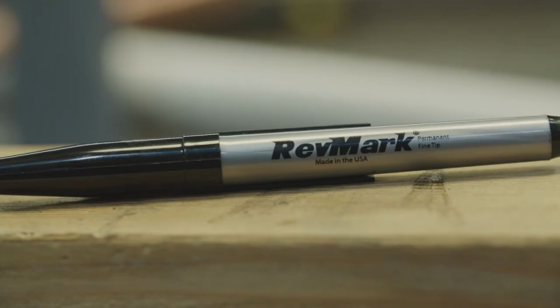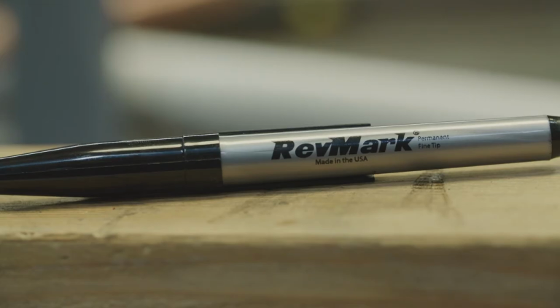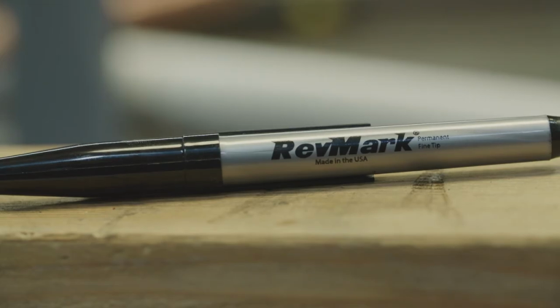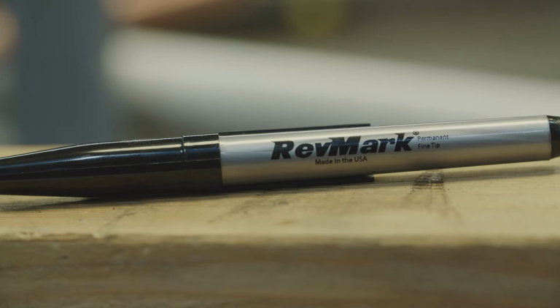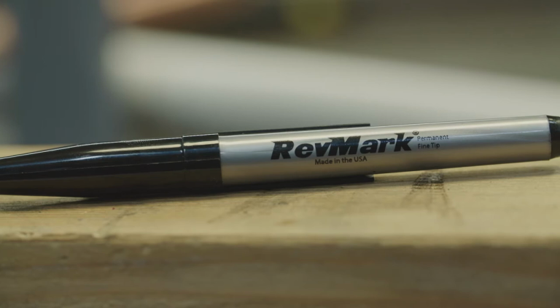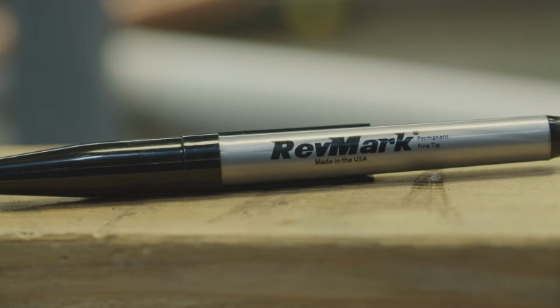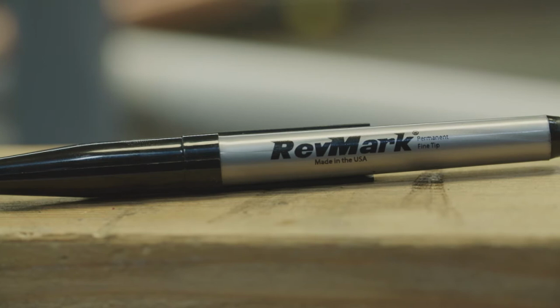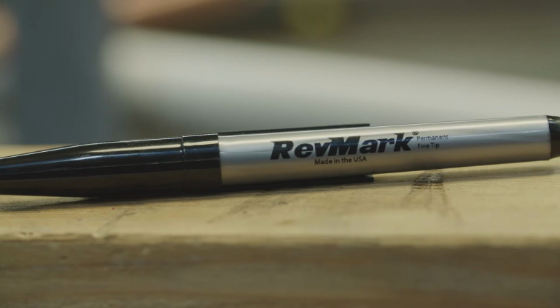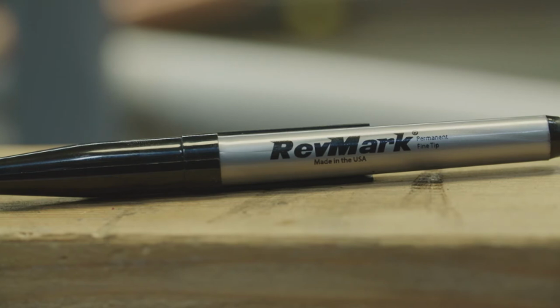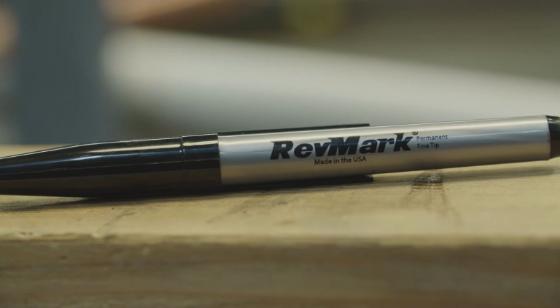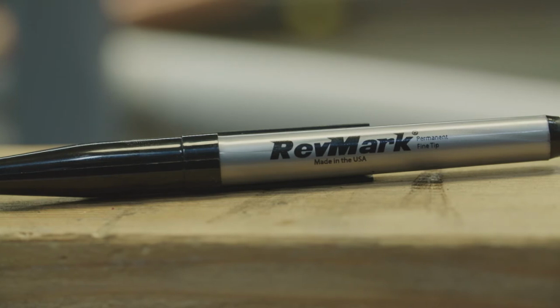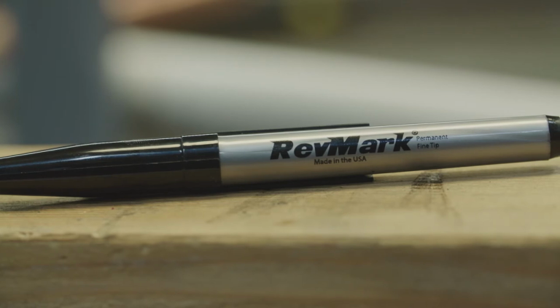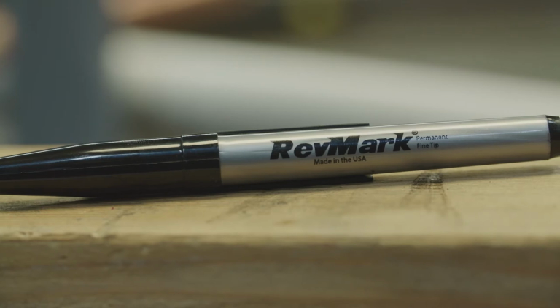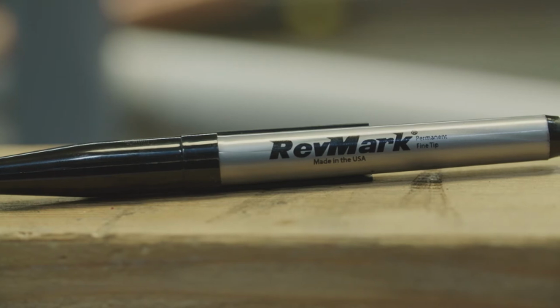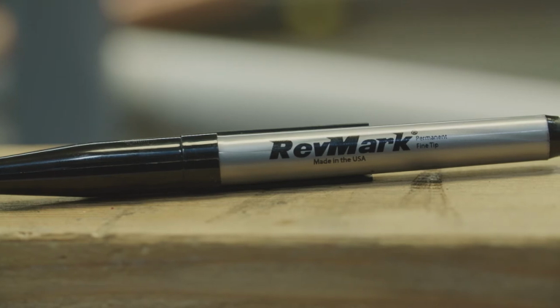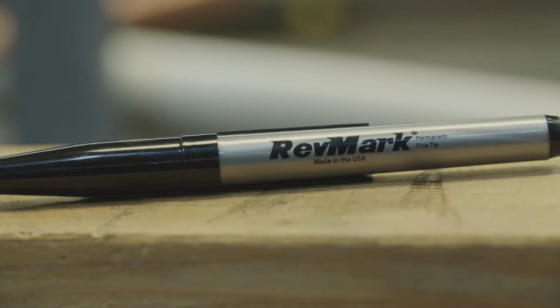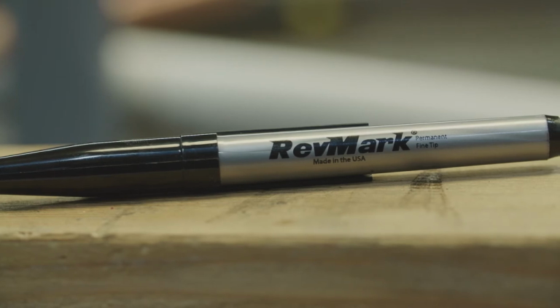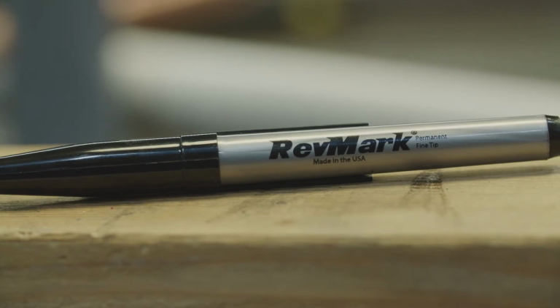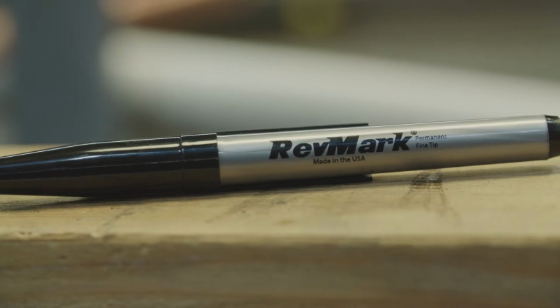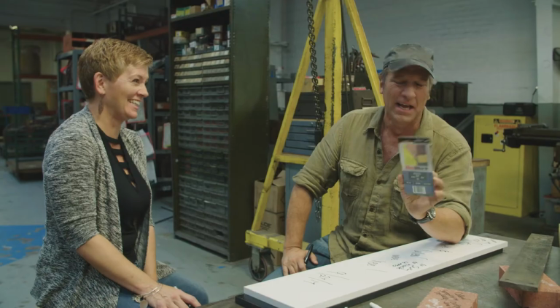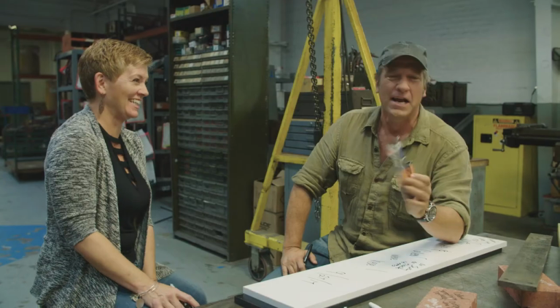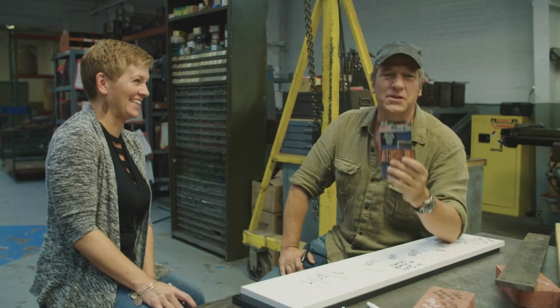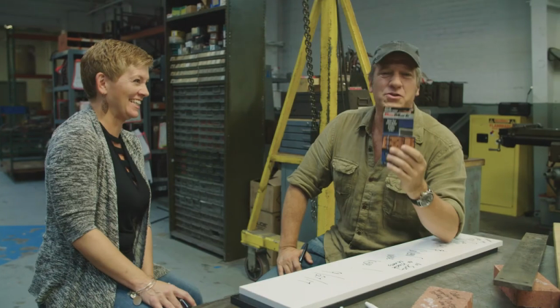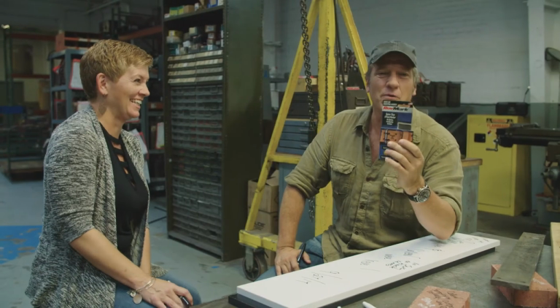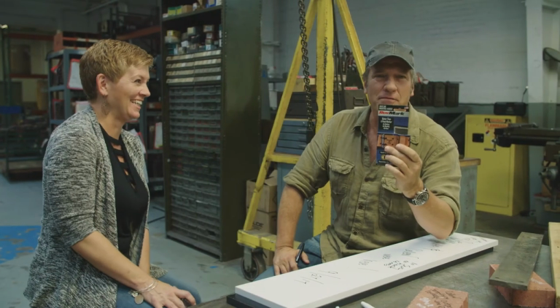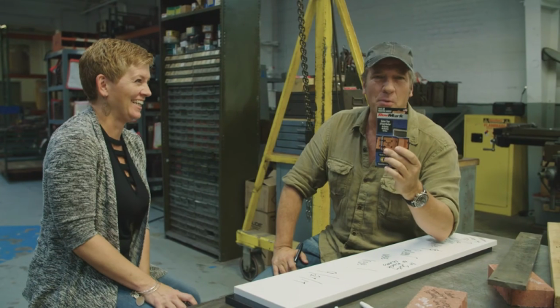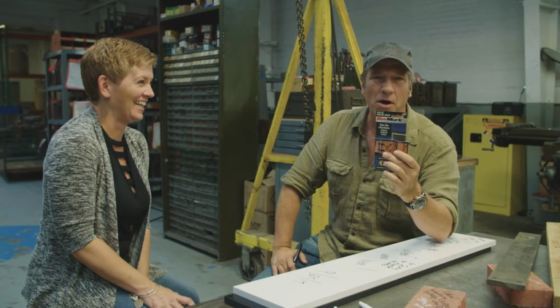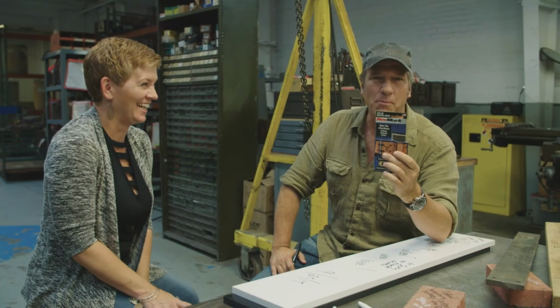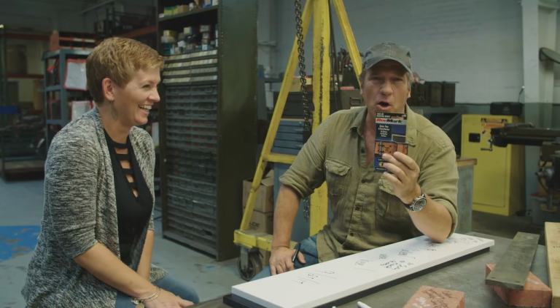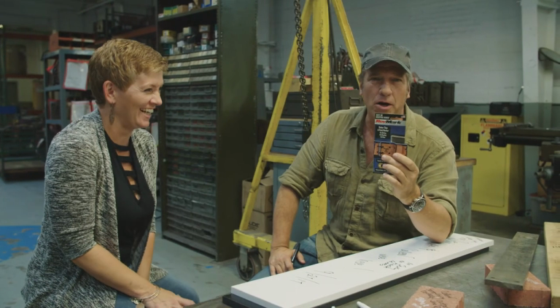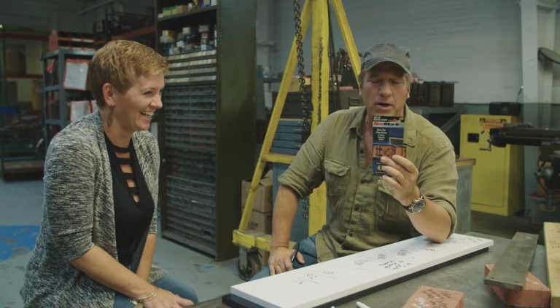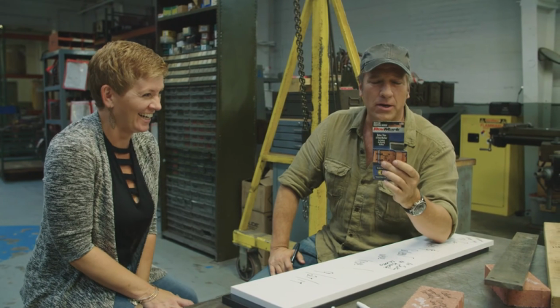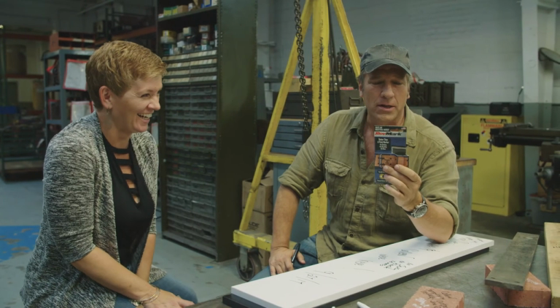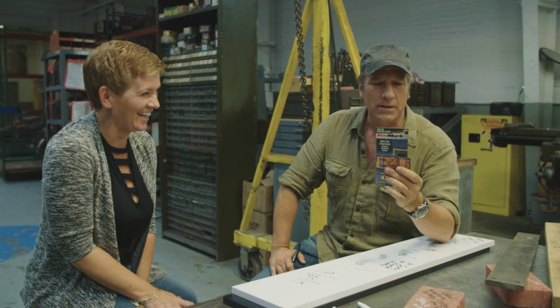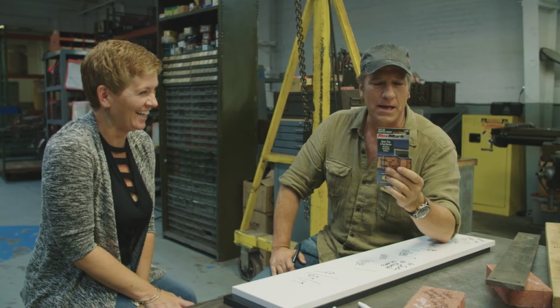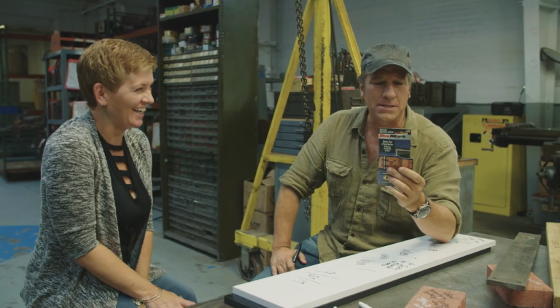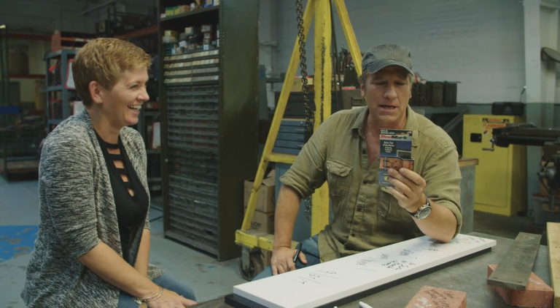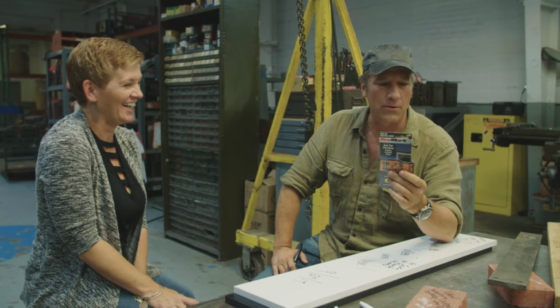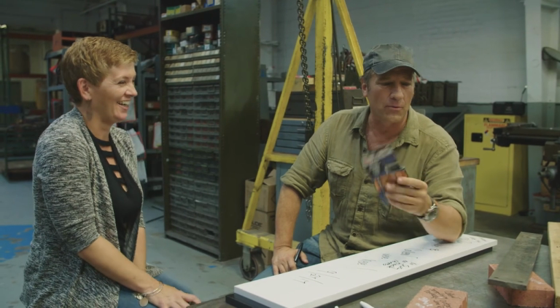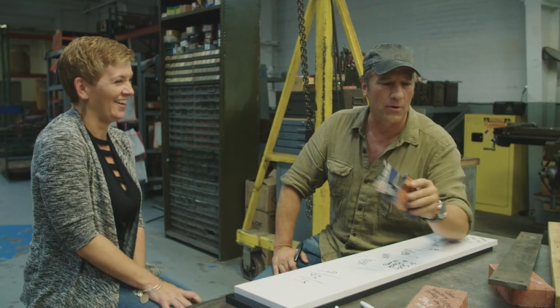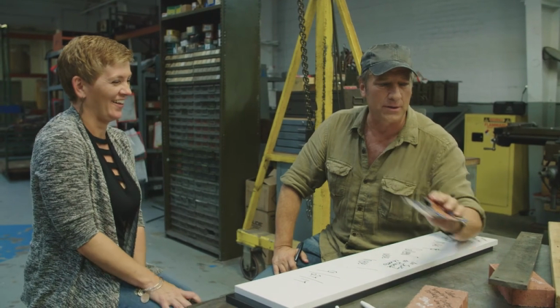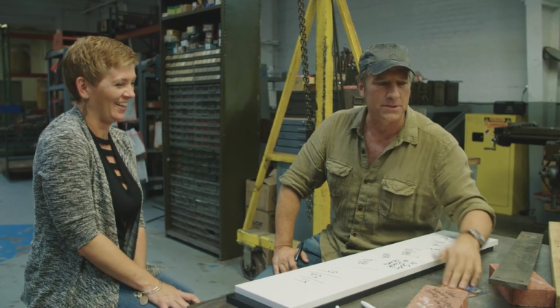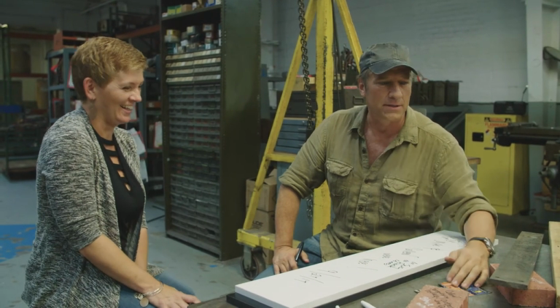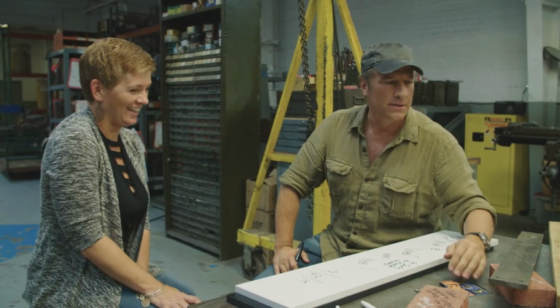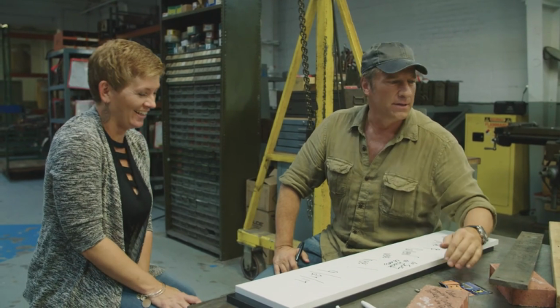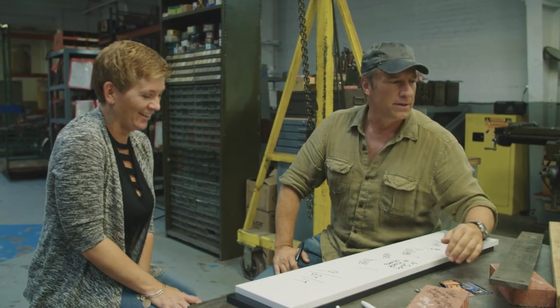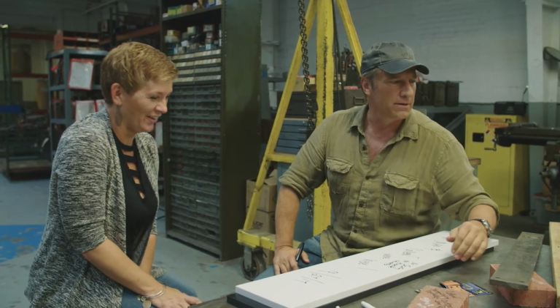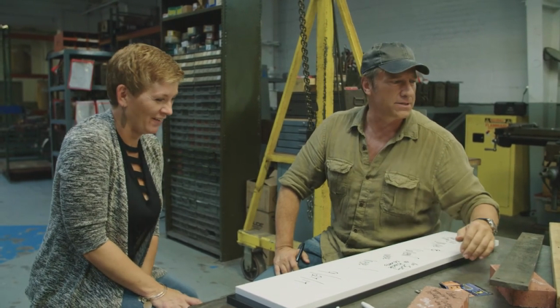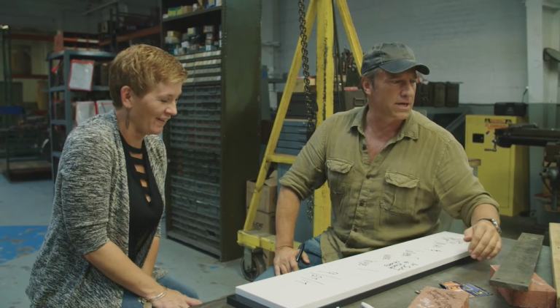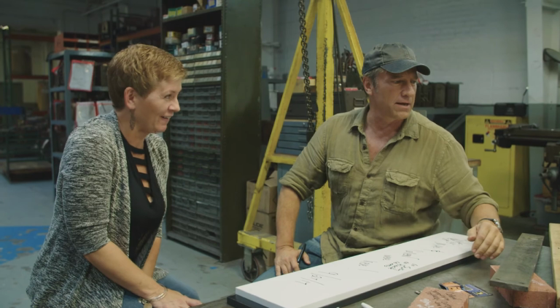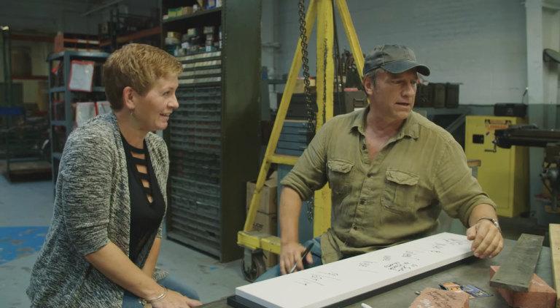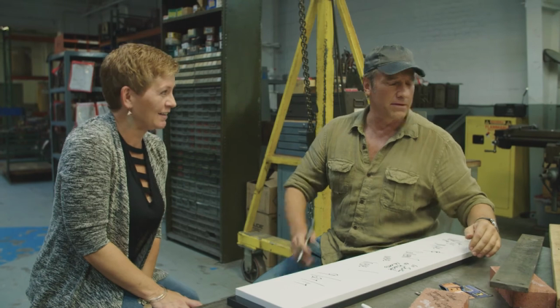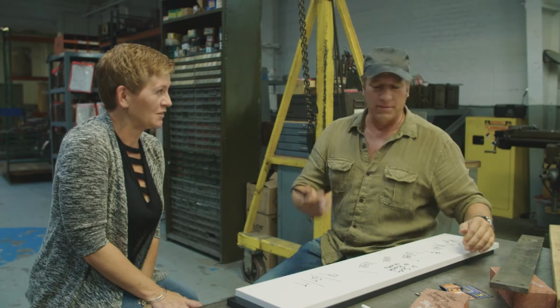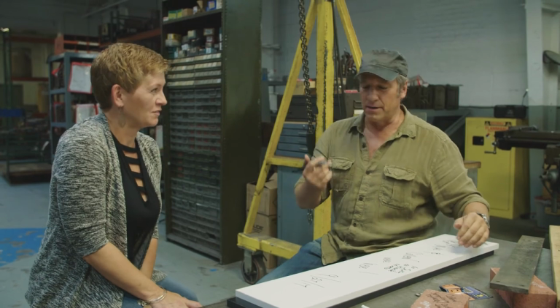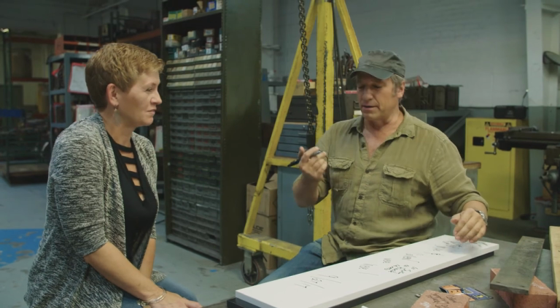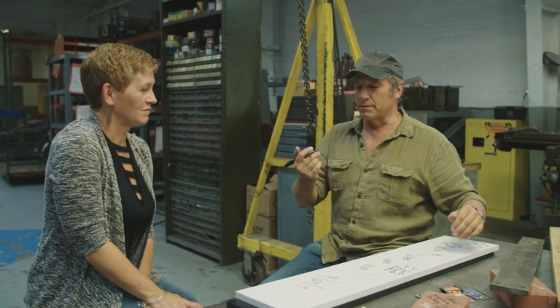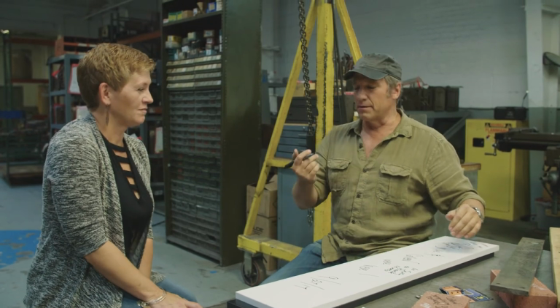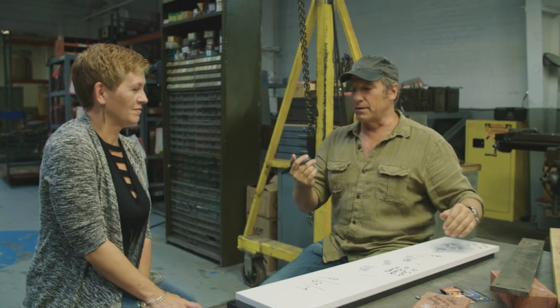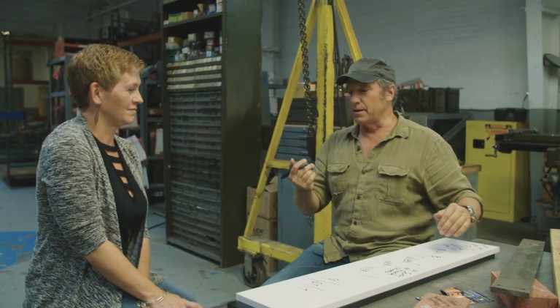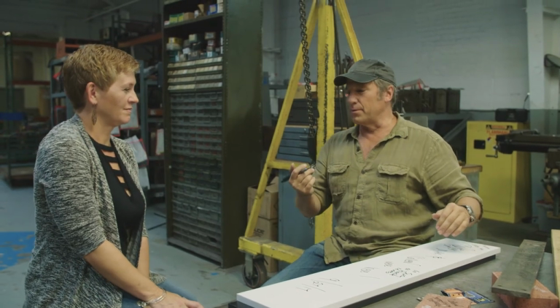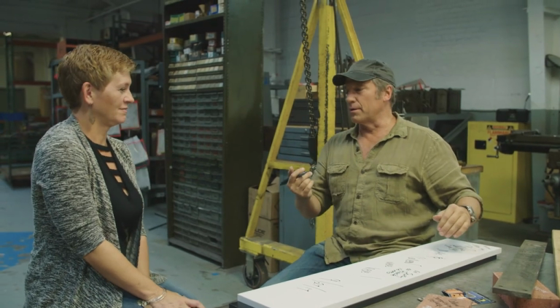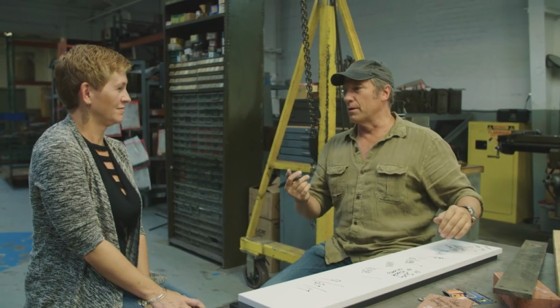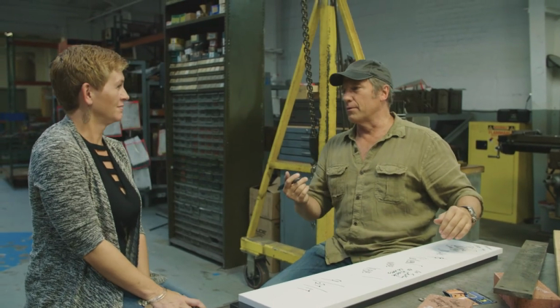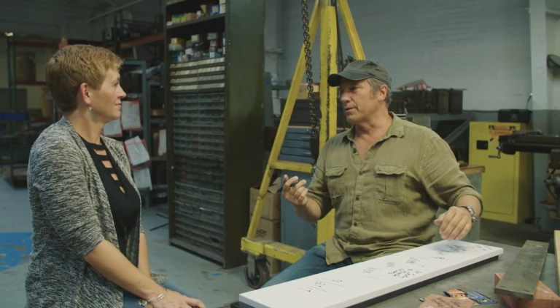That is one sexy marker. It's the RefMark marker — that's how it works. It'll sign anything and keep on going.